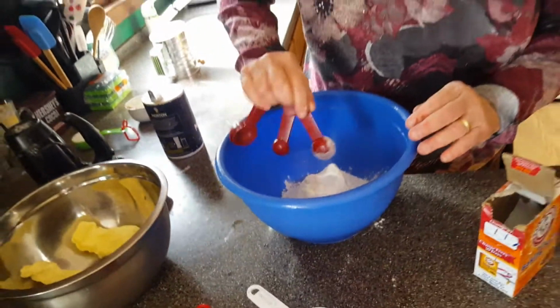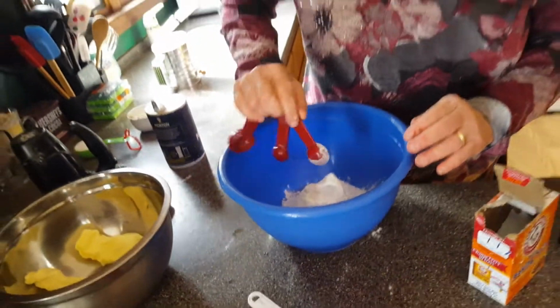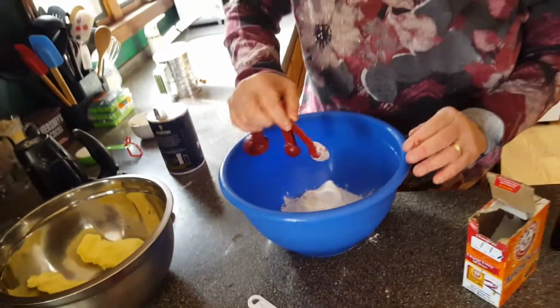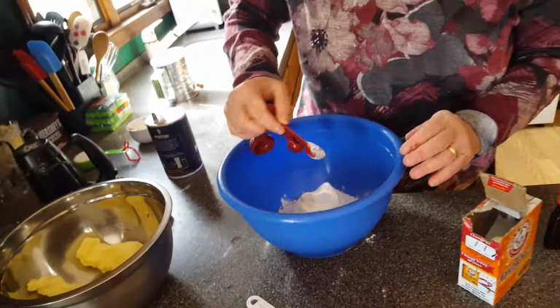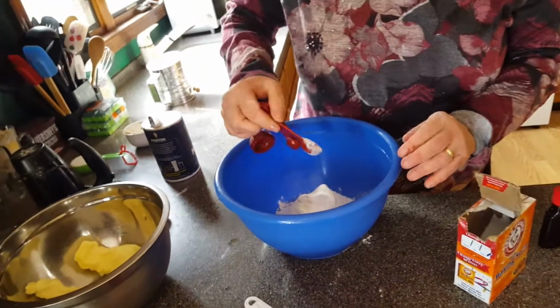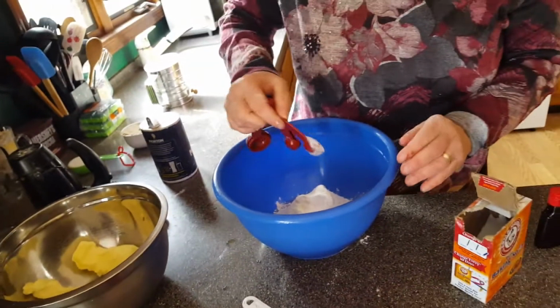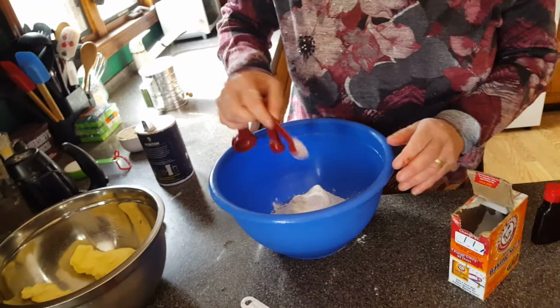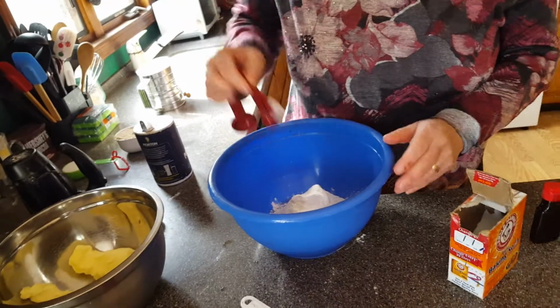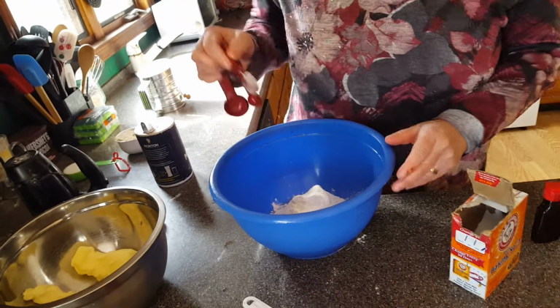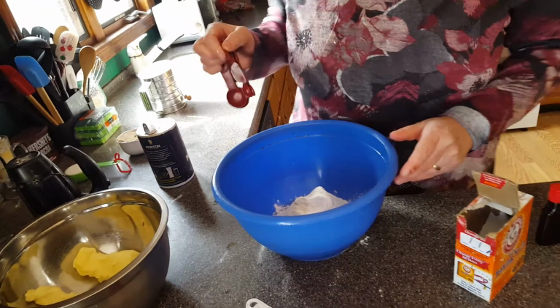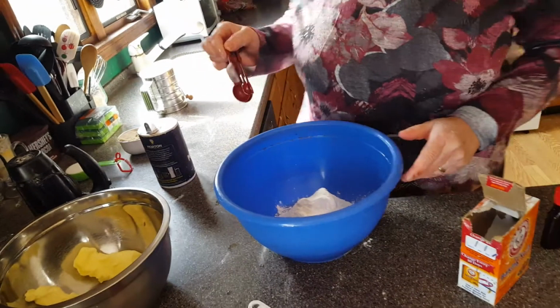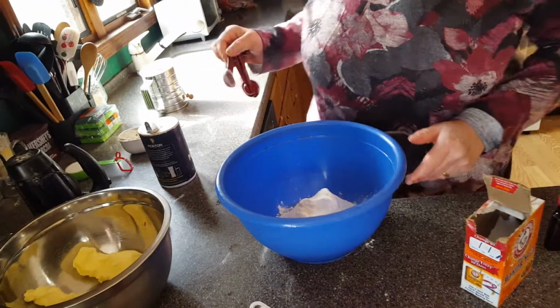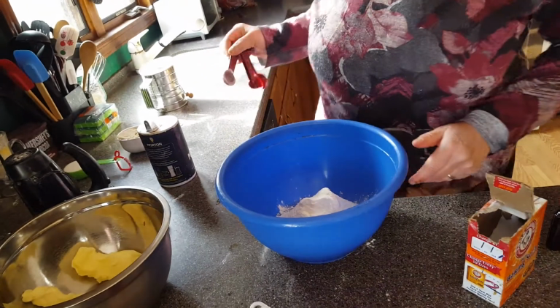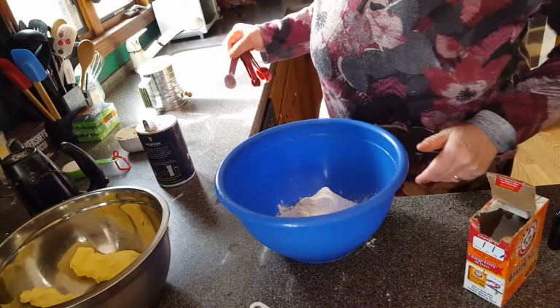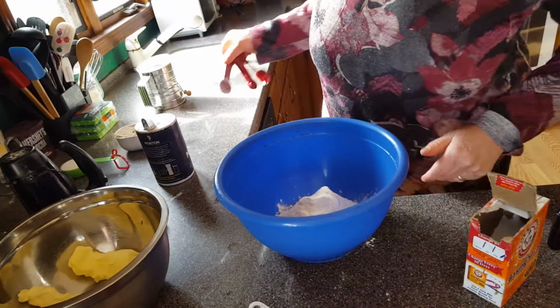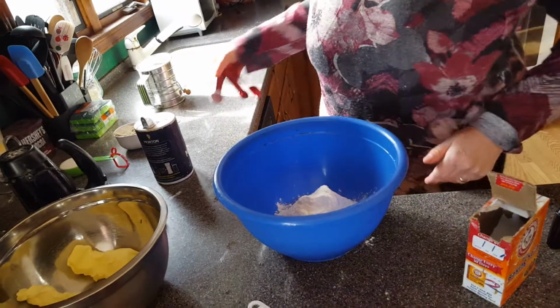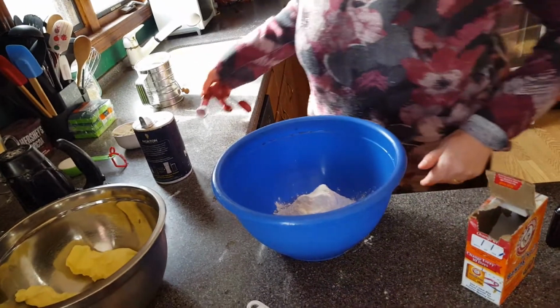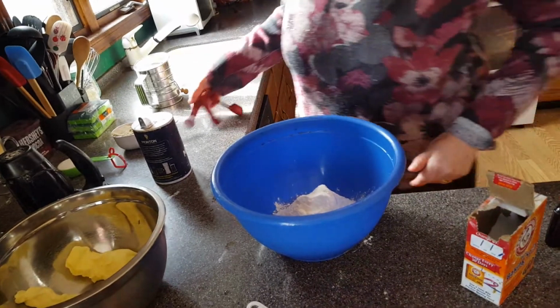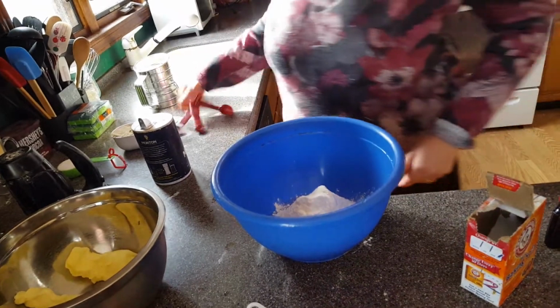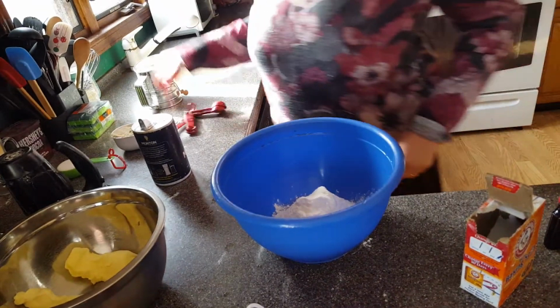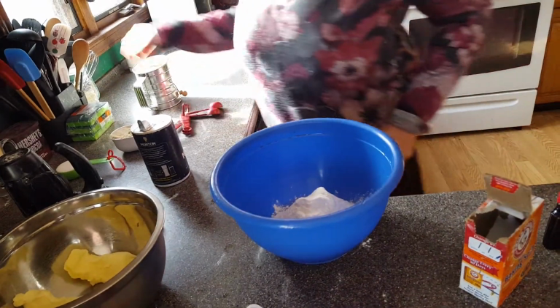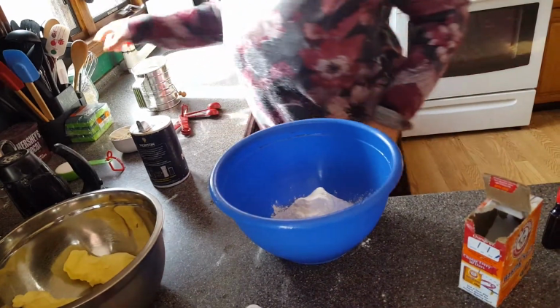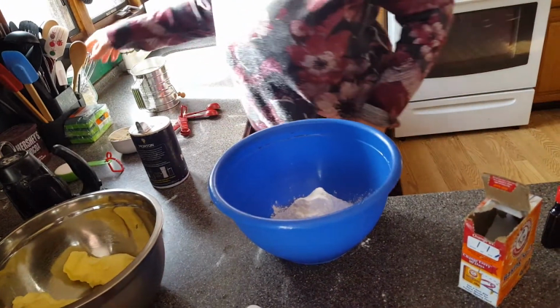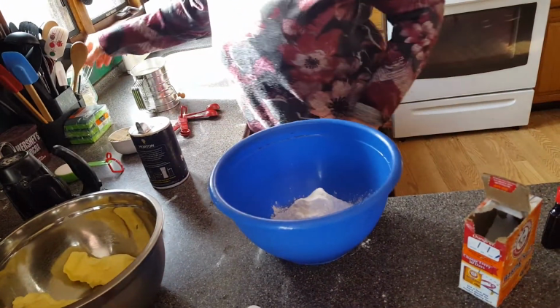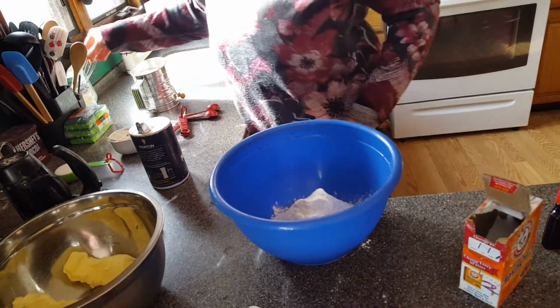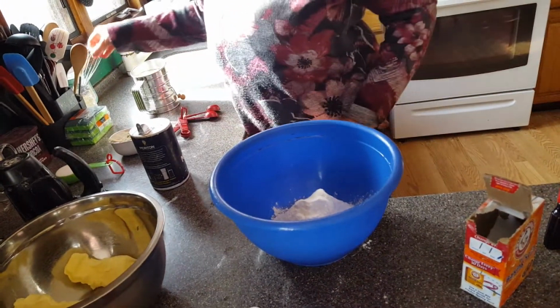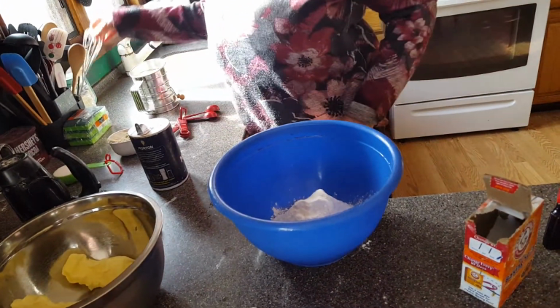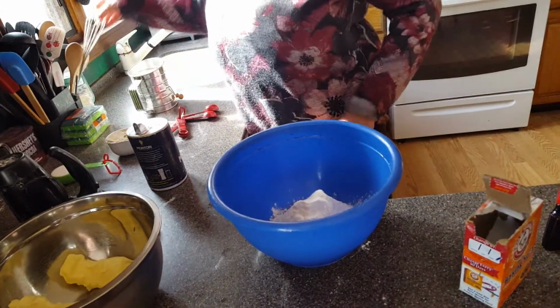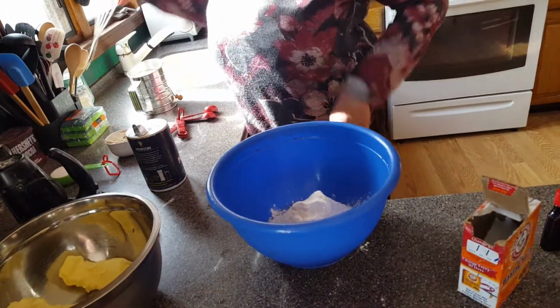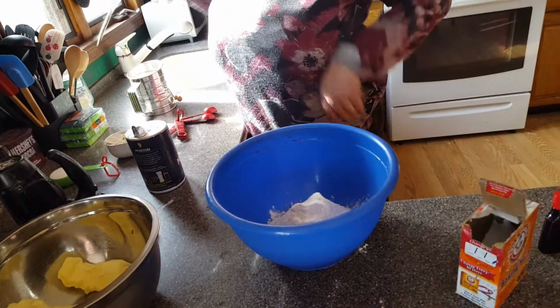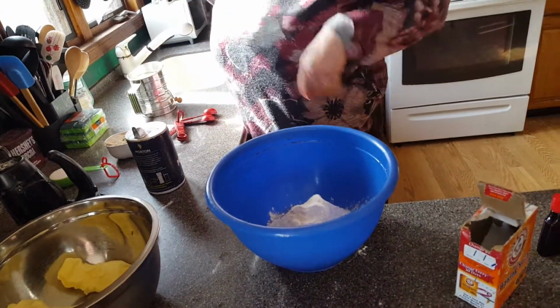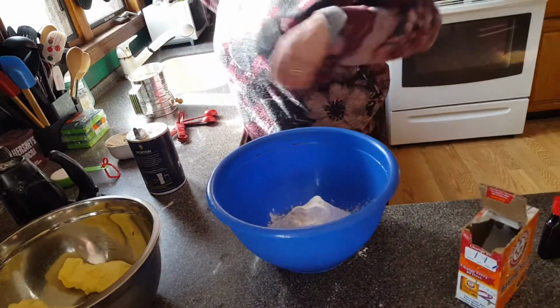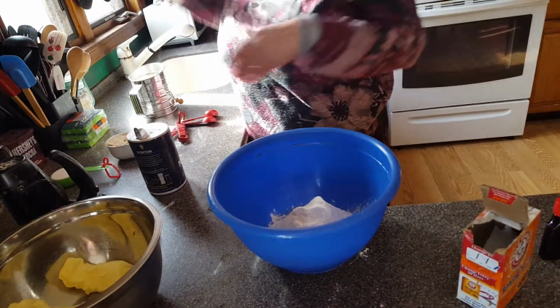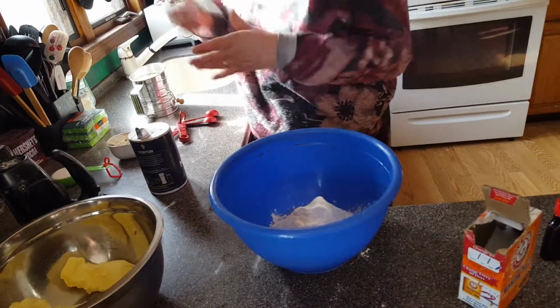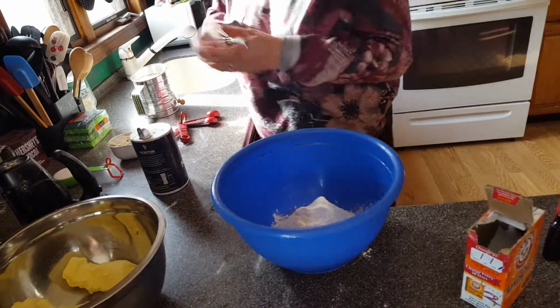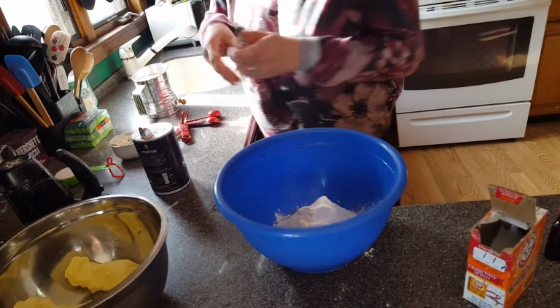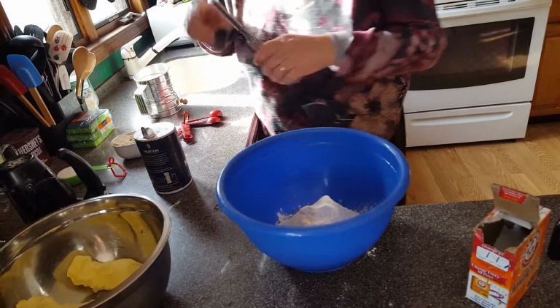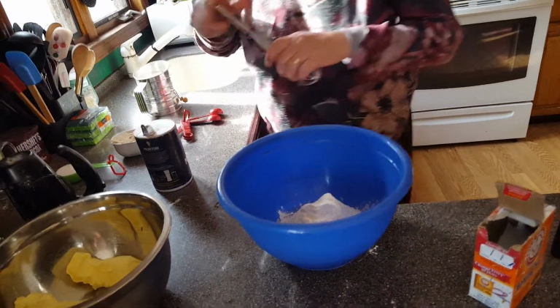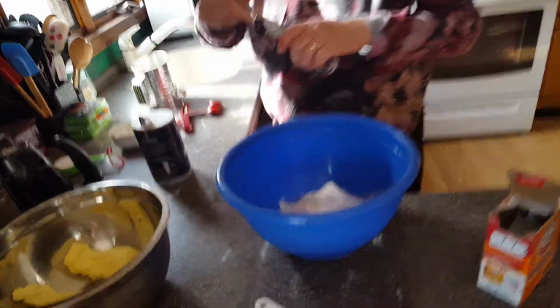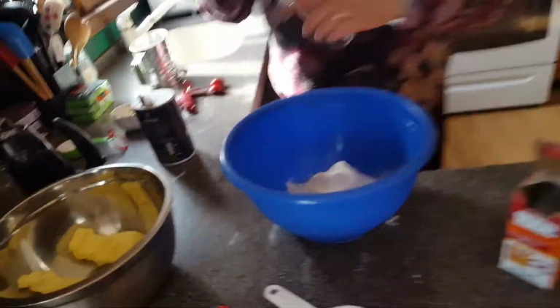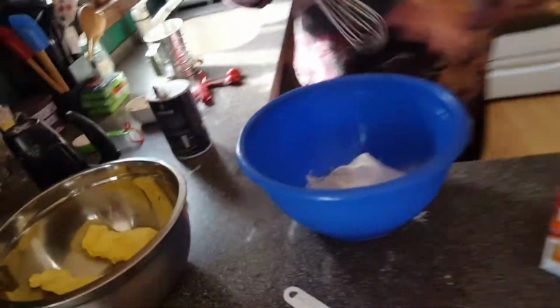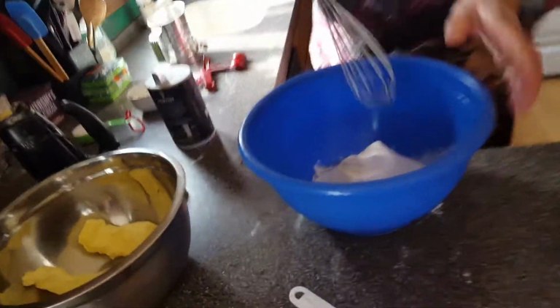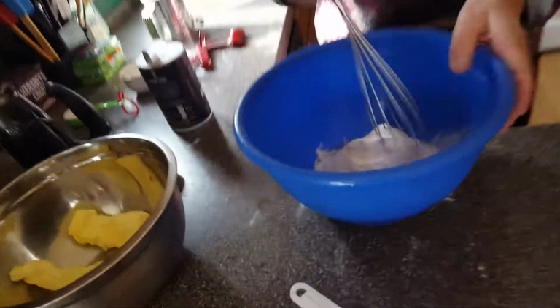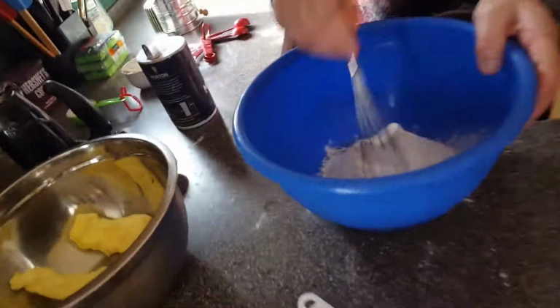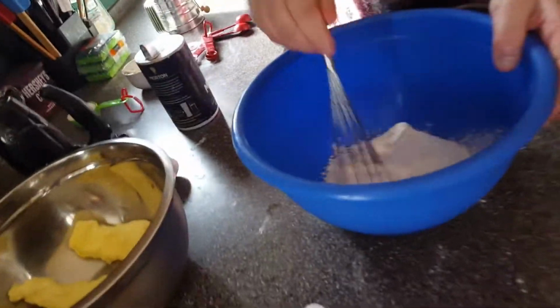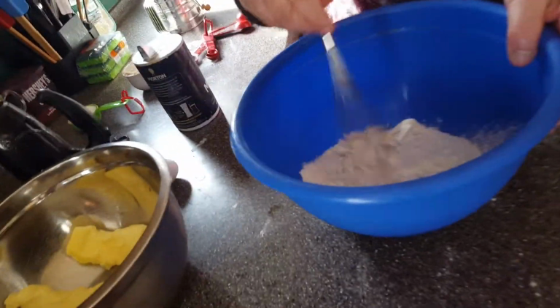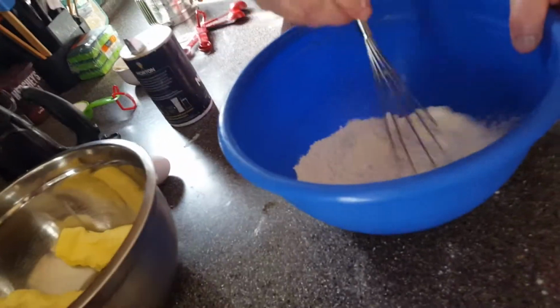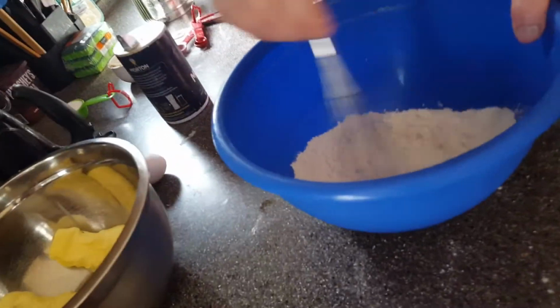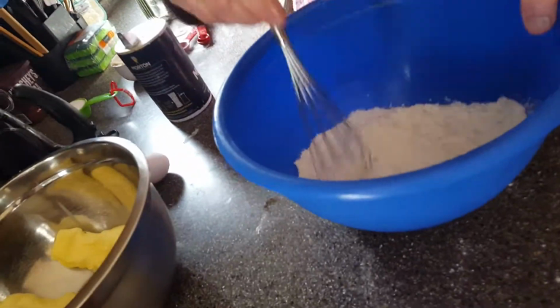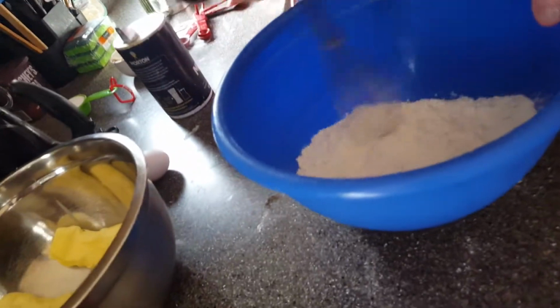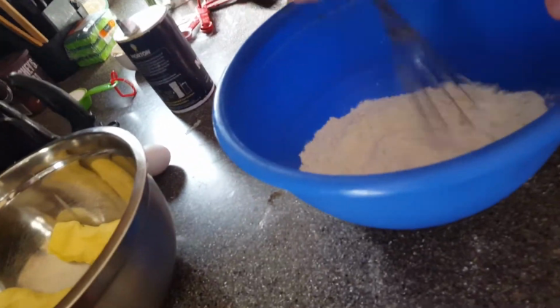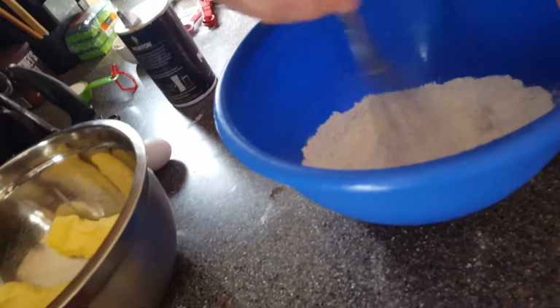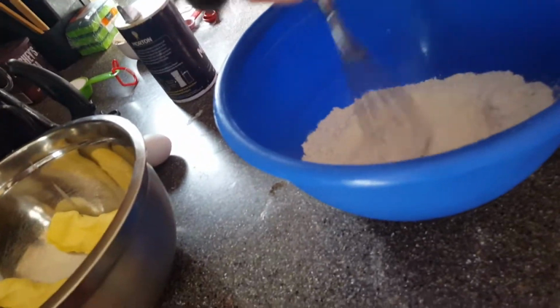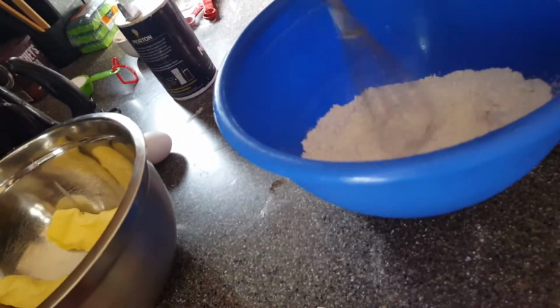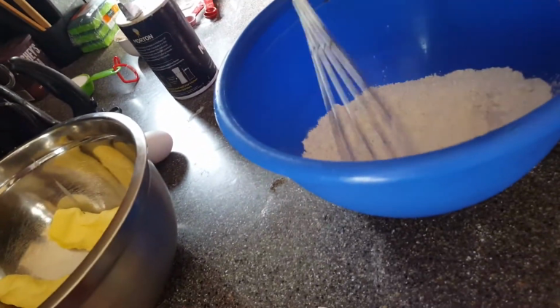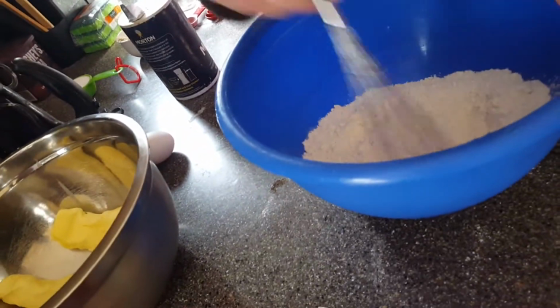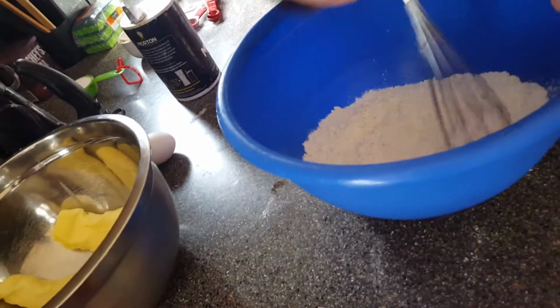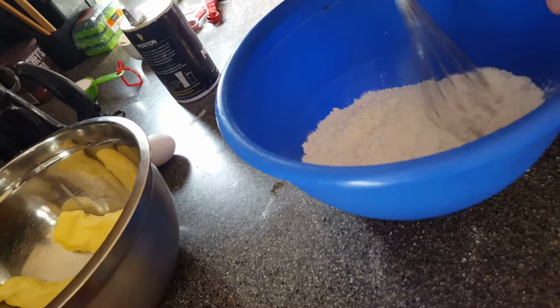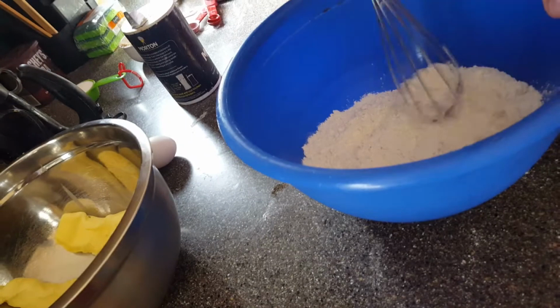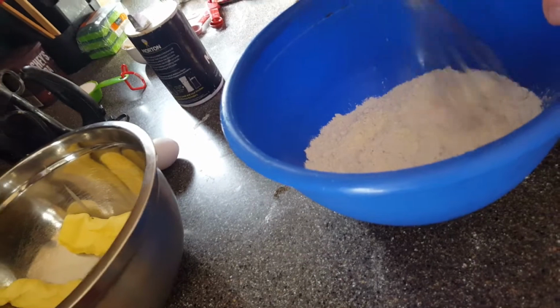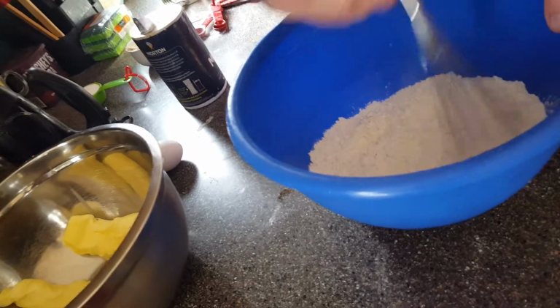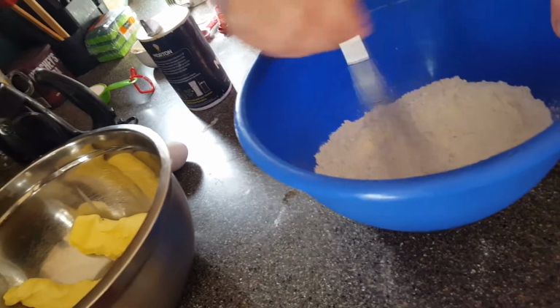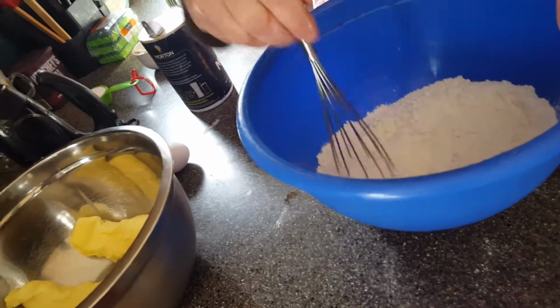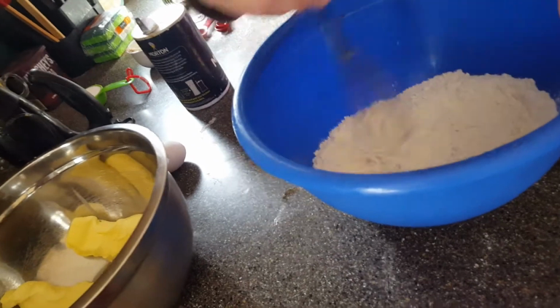I'm also adding in one teaspoon of baking soda — this will make it rise. That's my oven; it's preheated up to temperature, supposed to be 375. Now I'm going to whisk all my dry ingredients together.